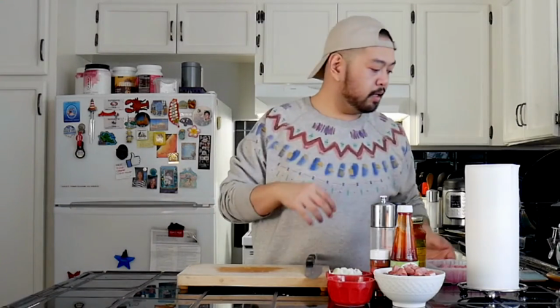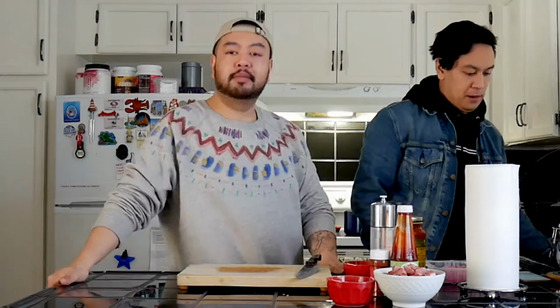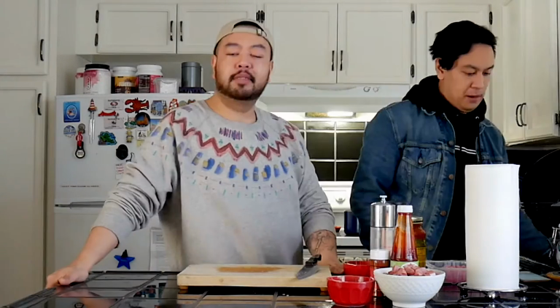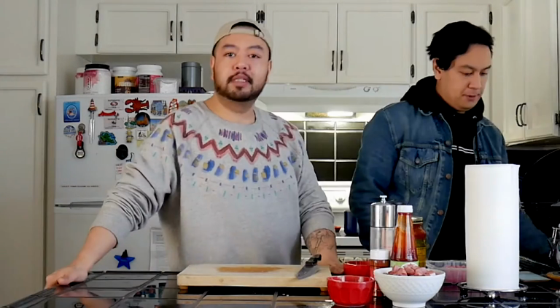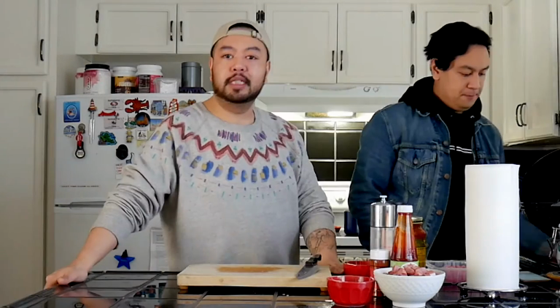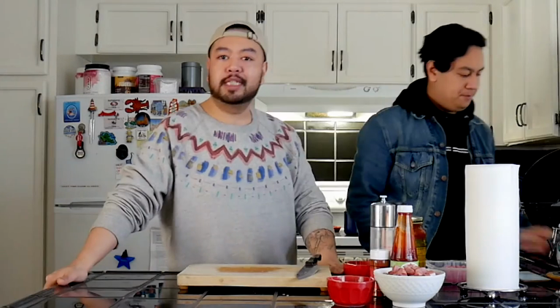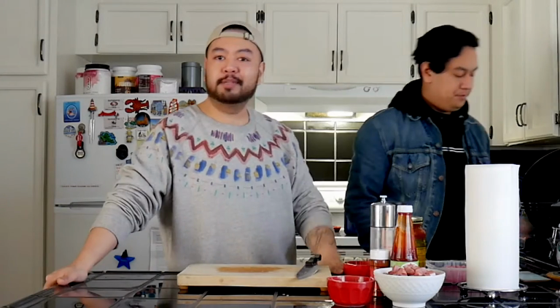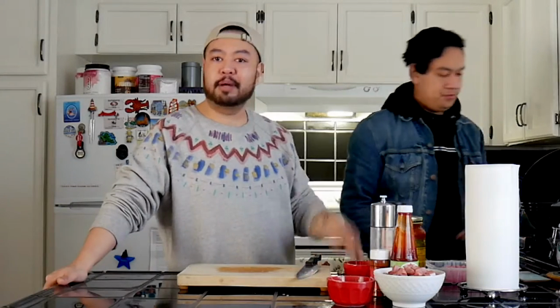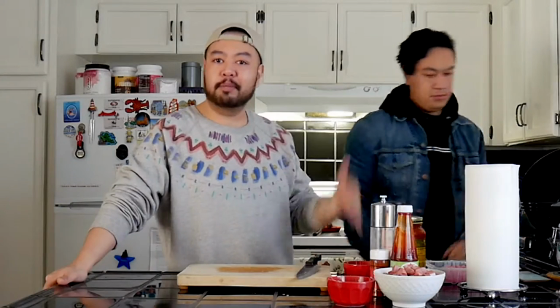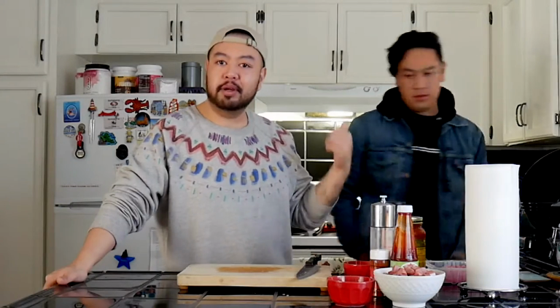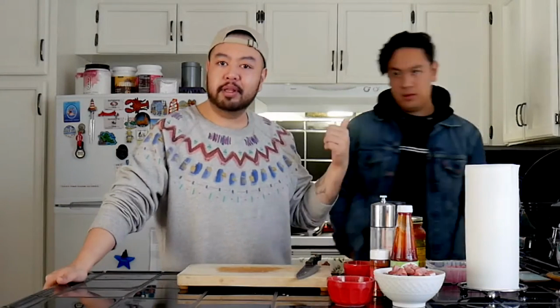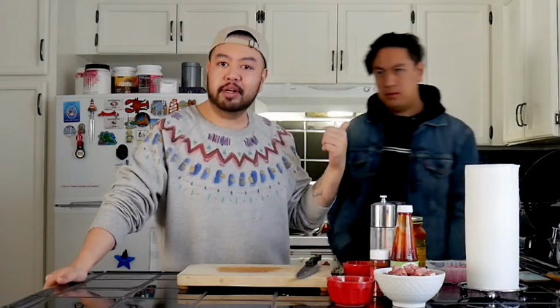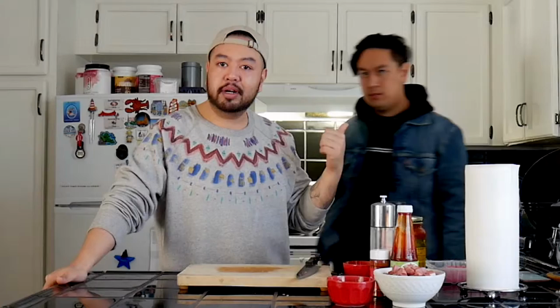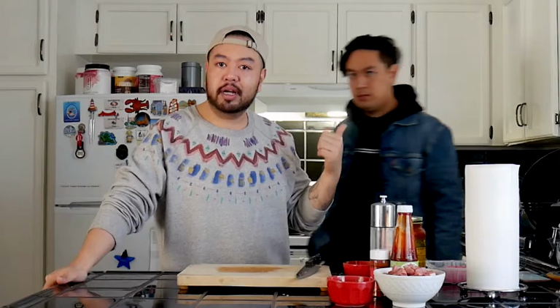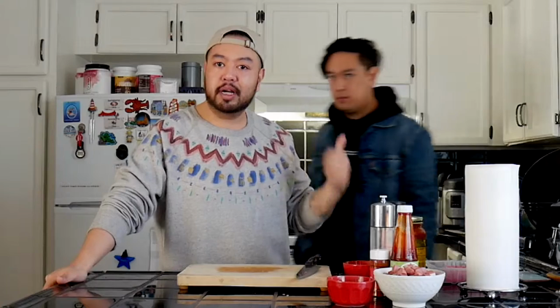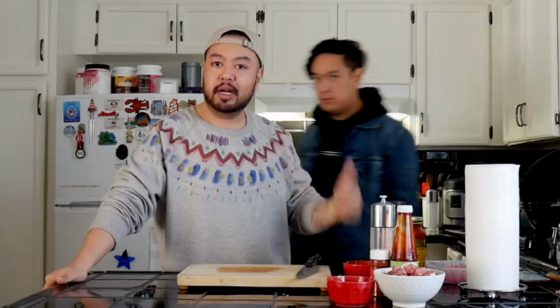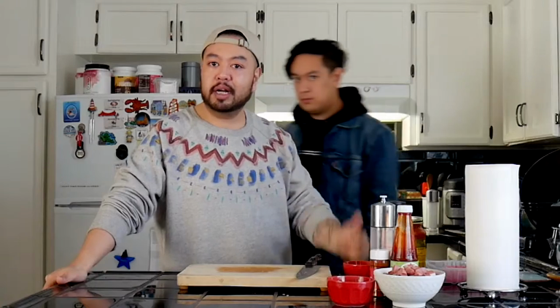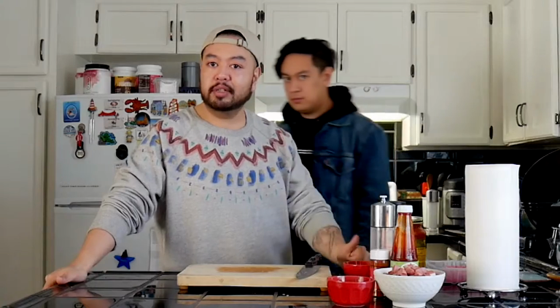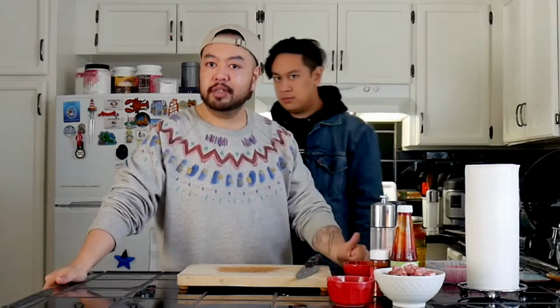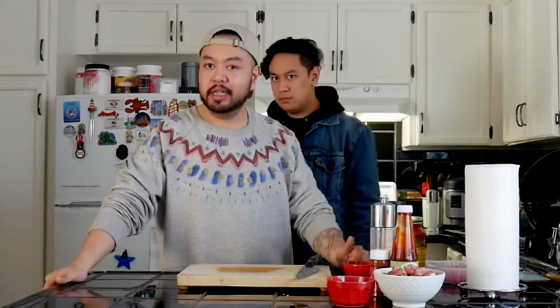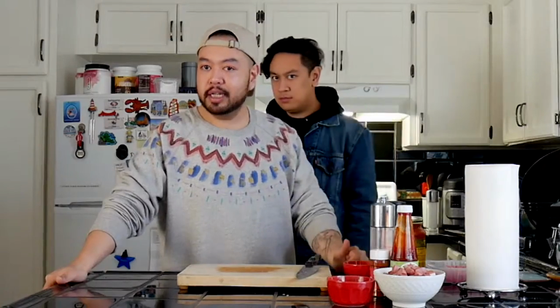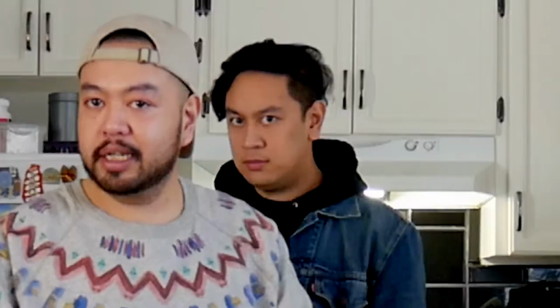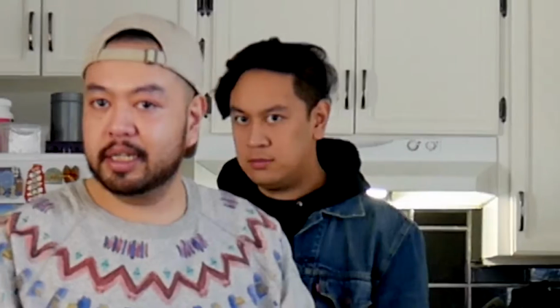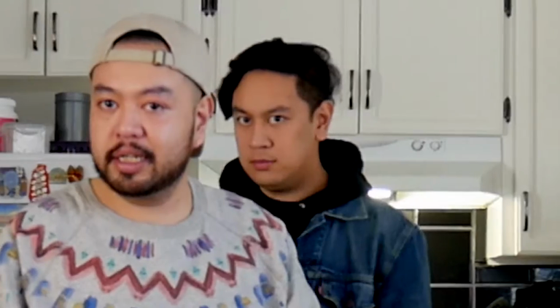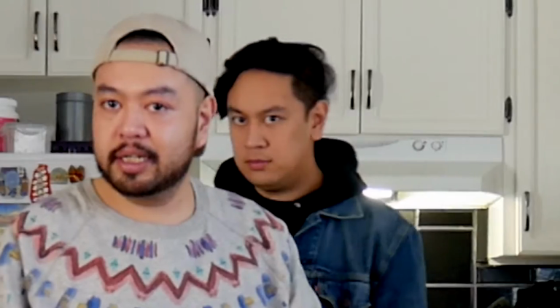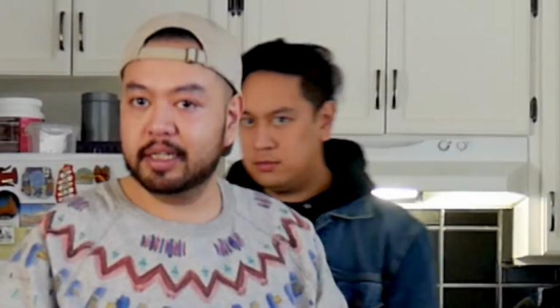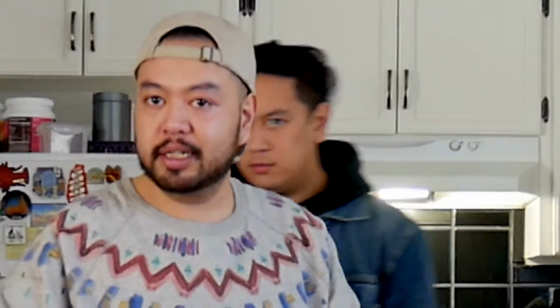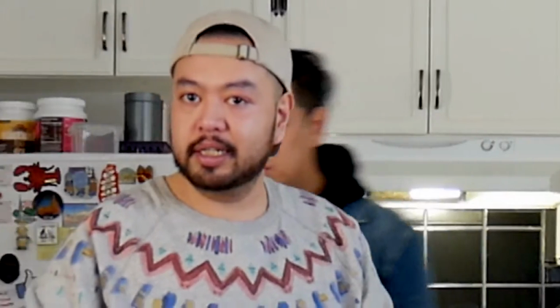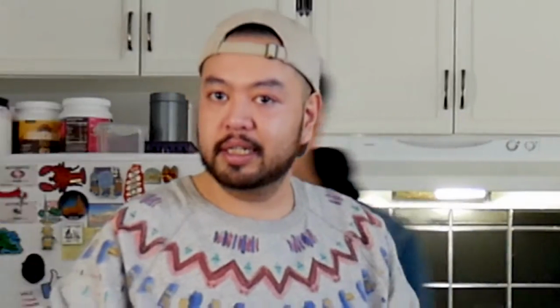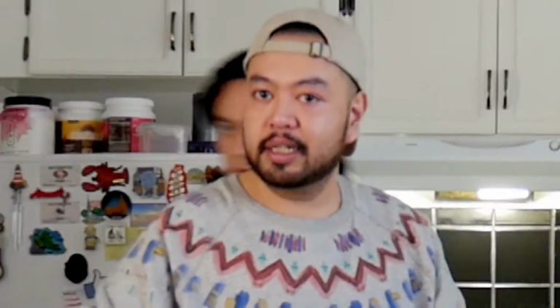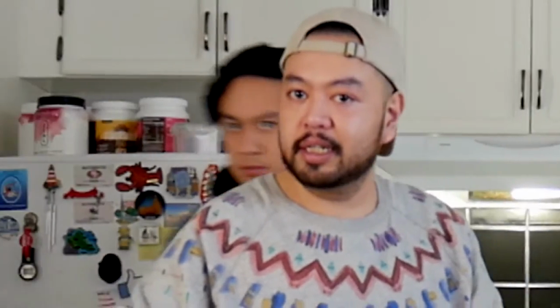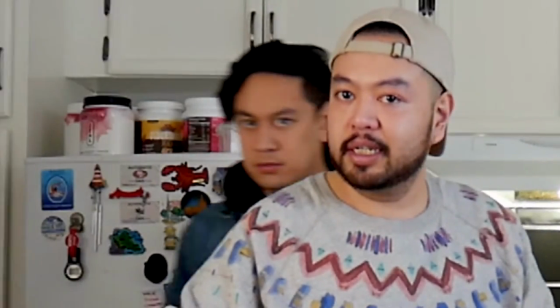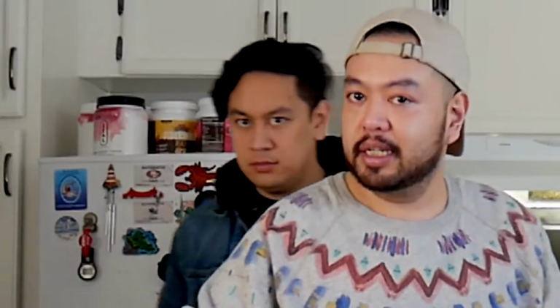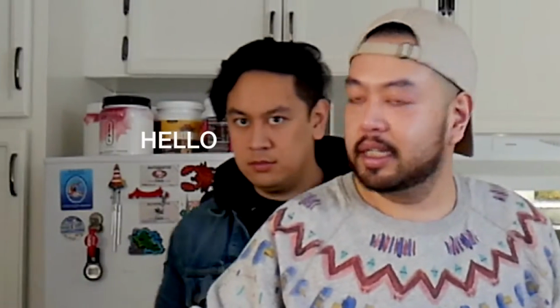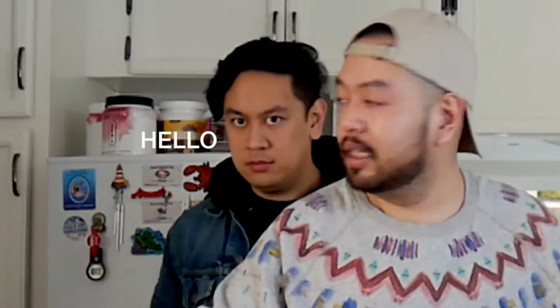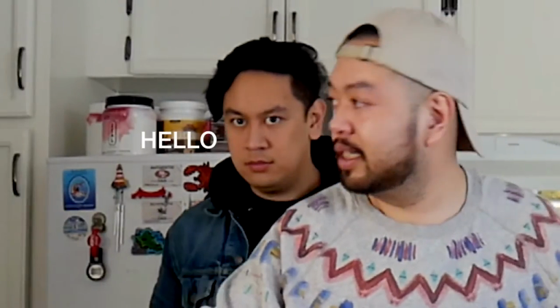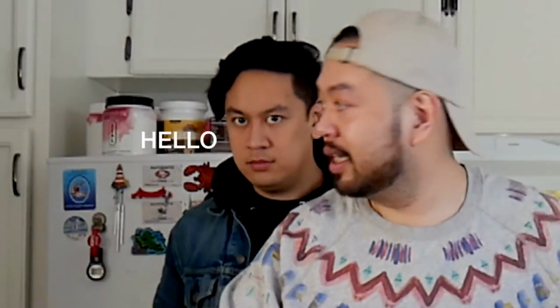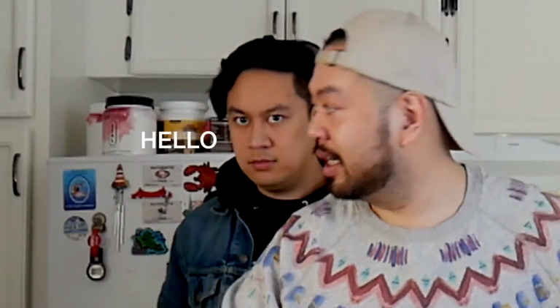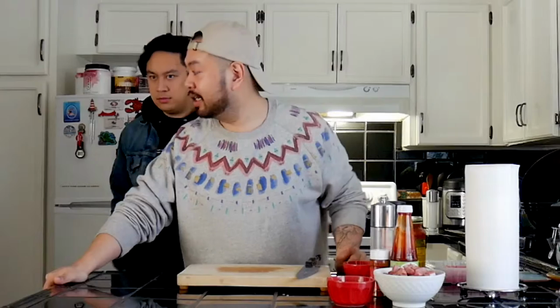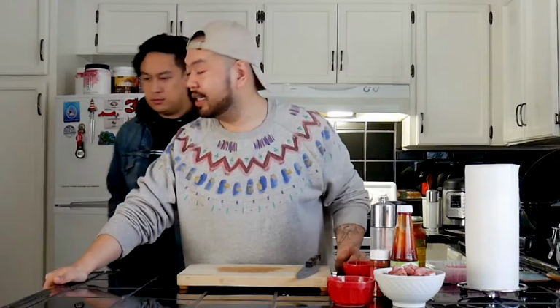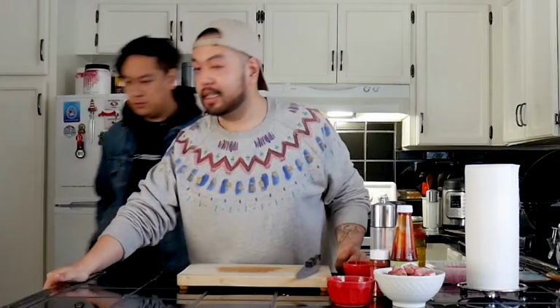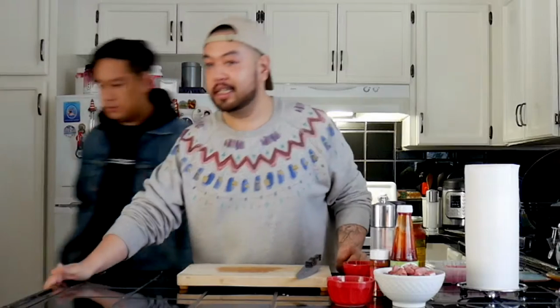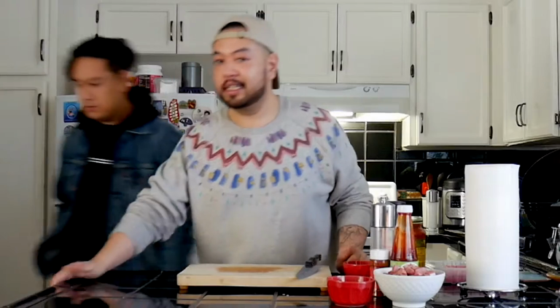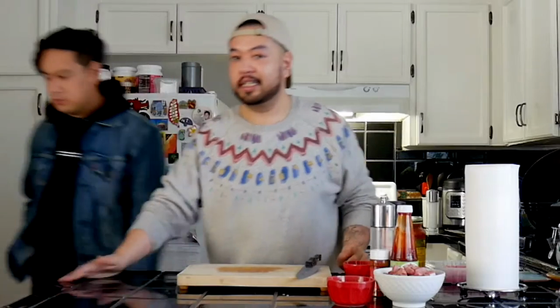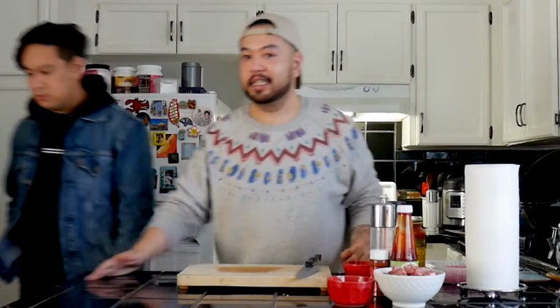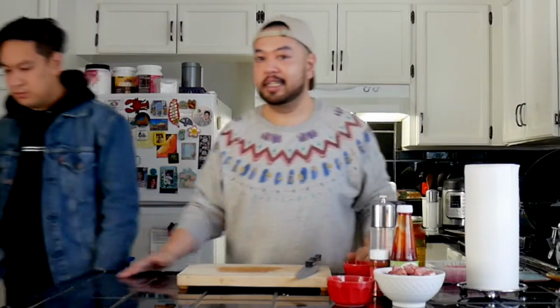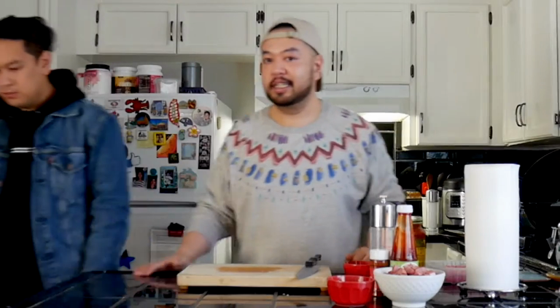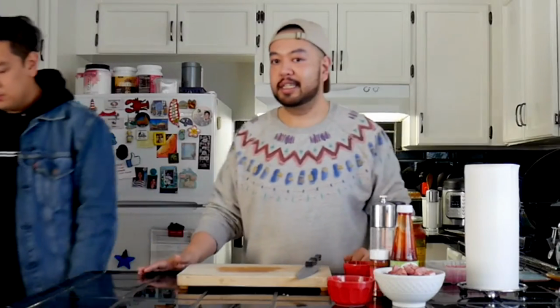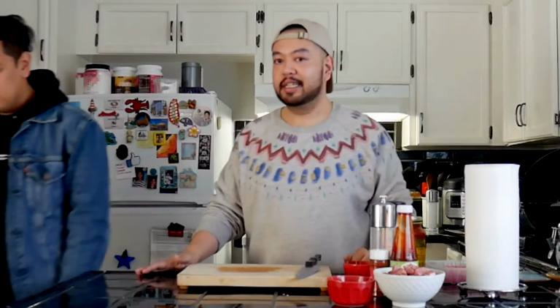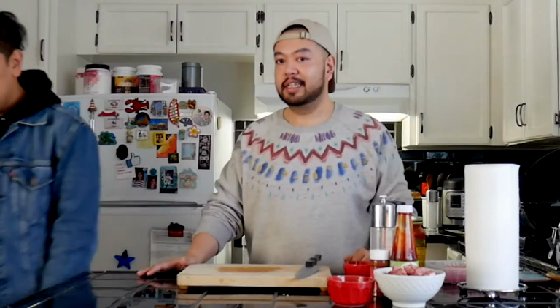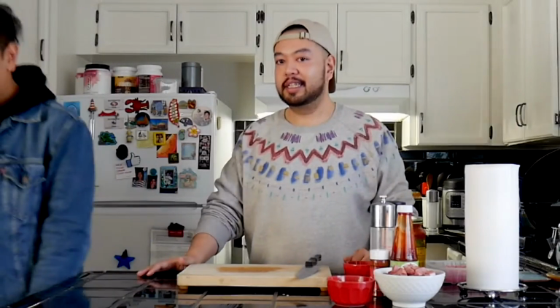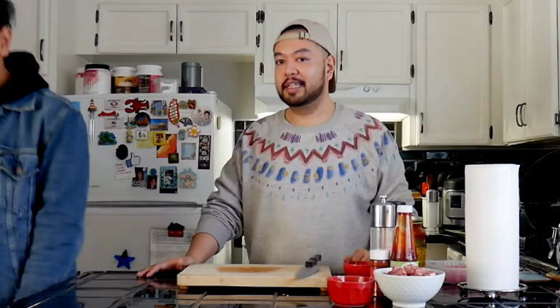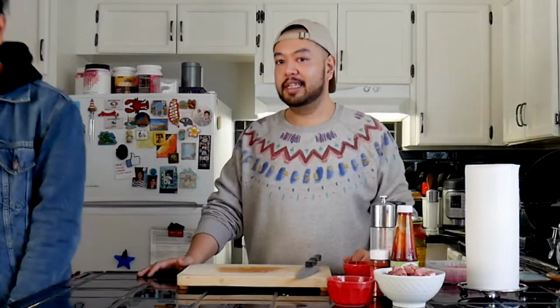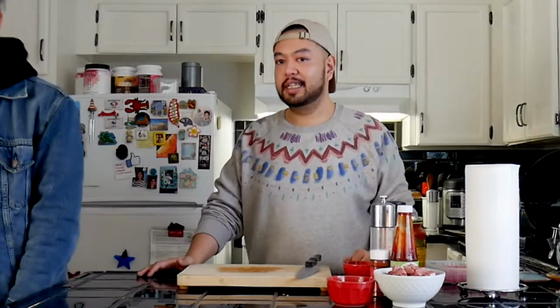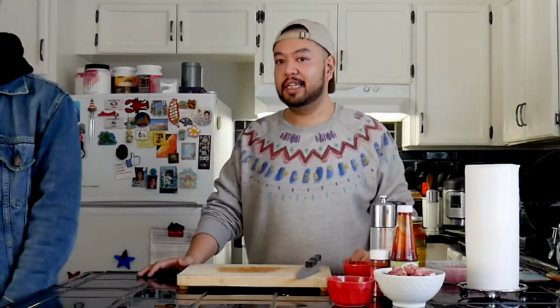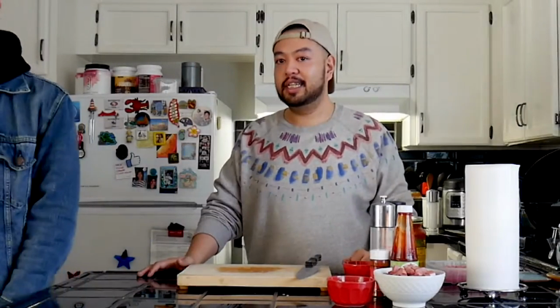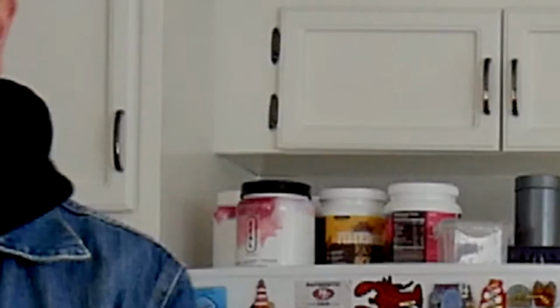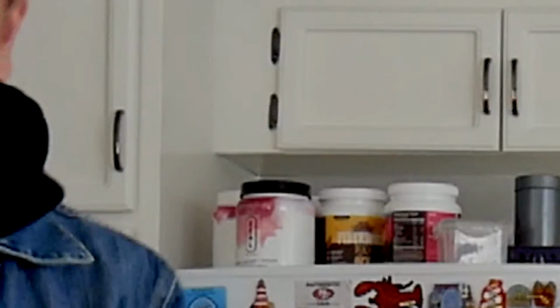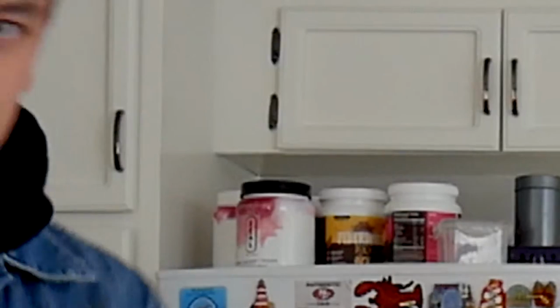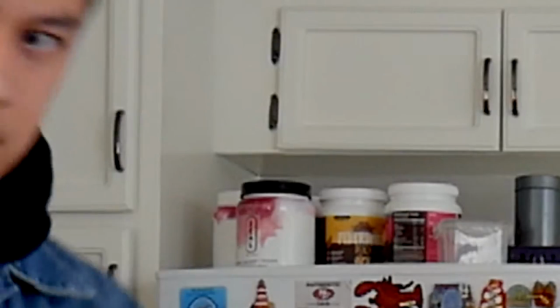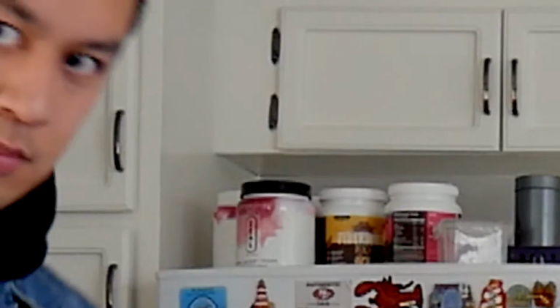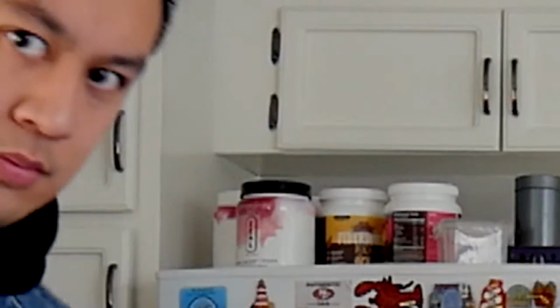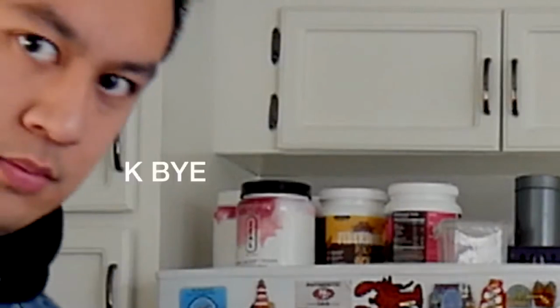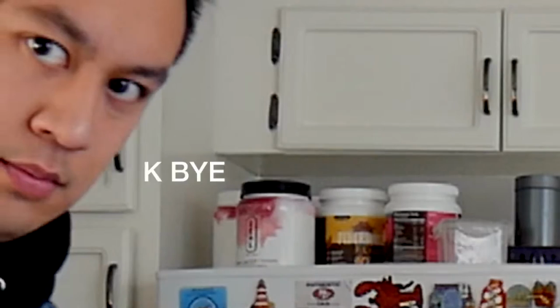This is my brother Andre. He's a cook as well.